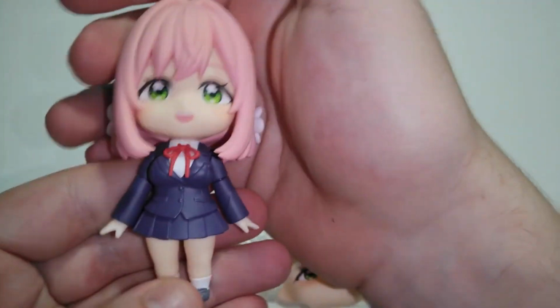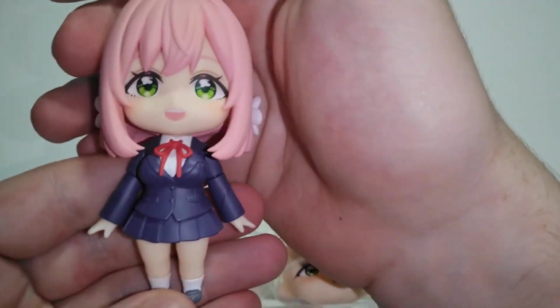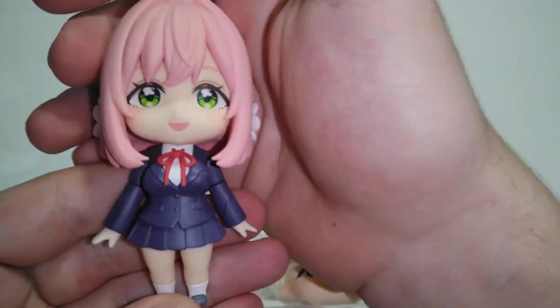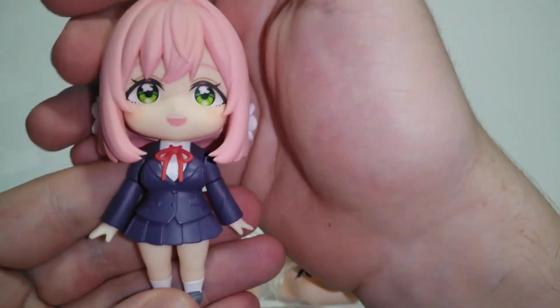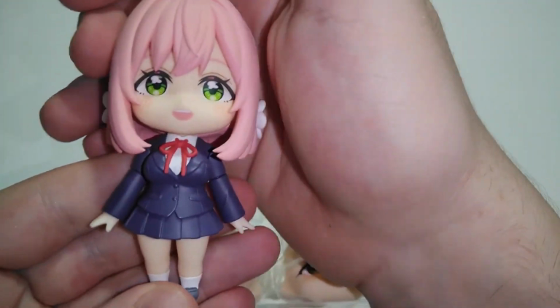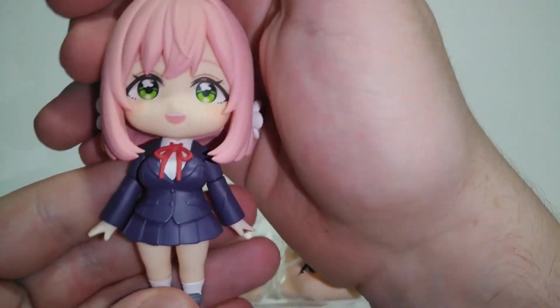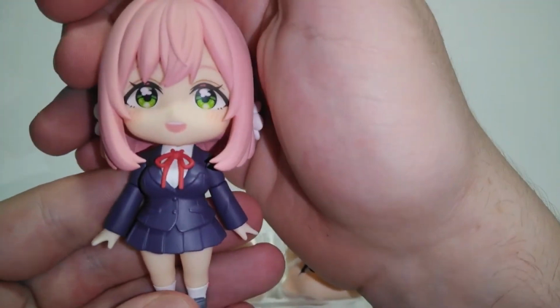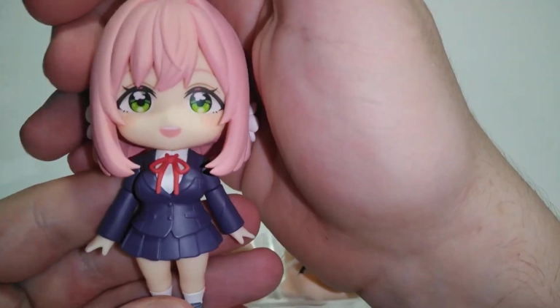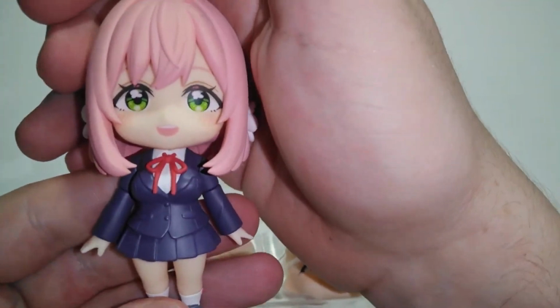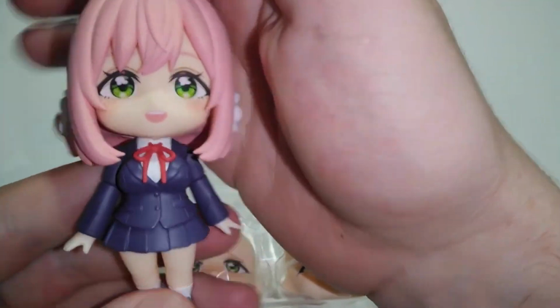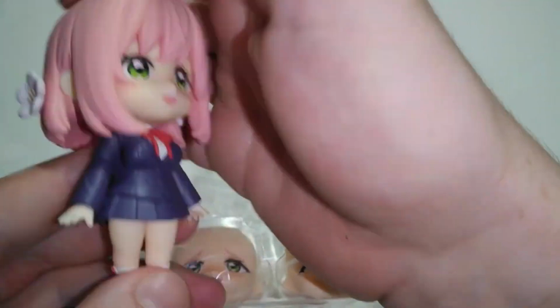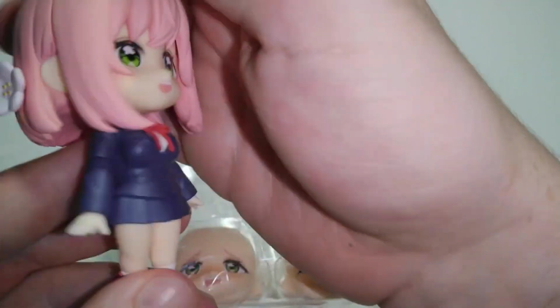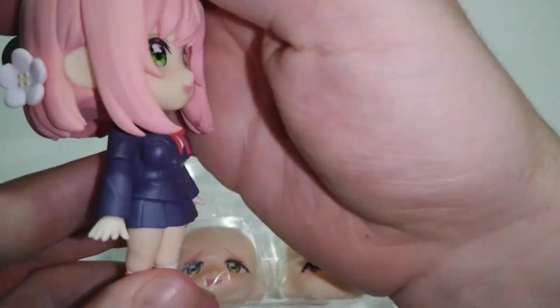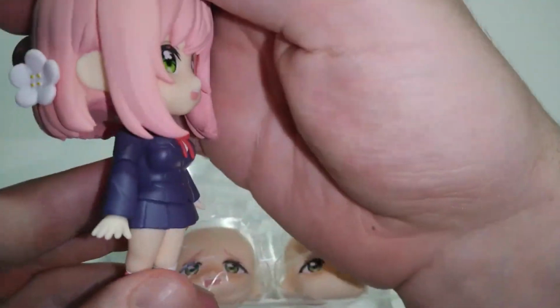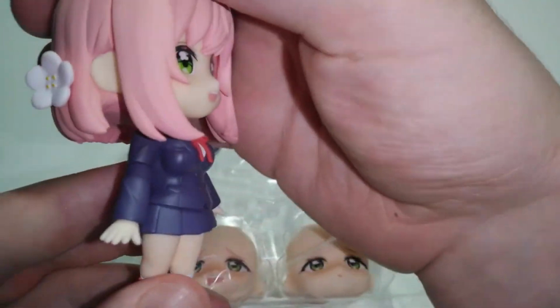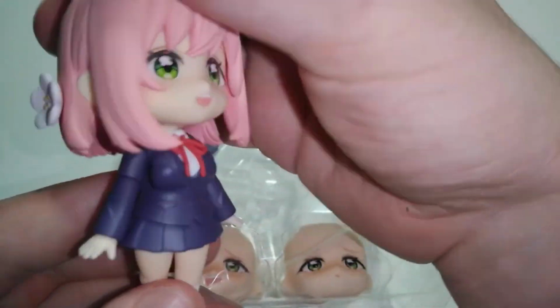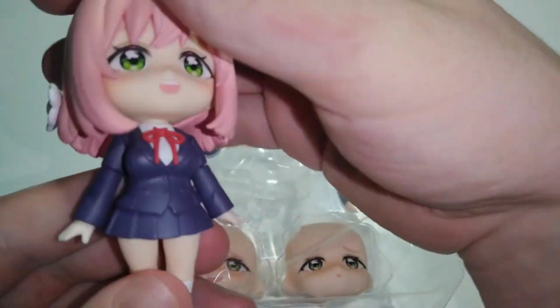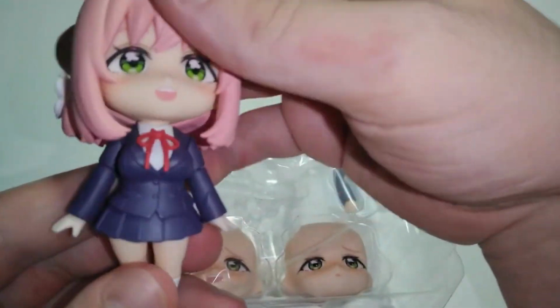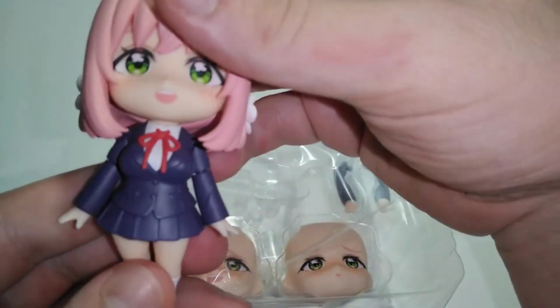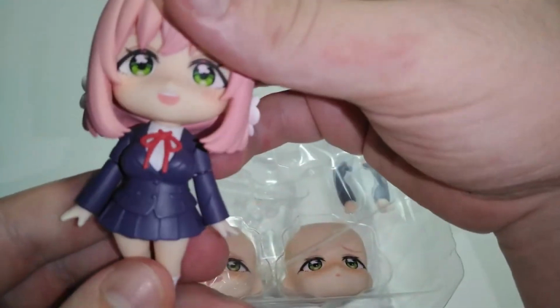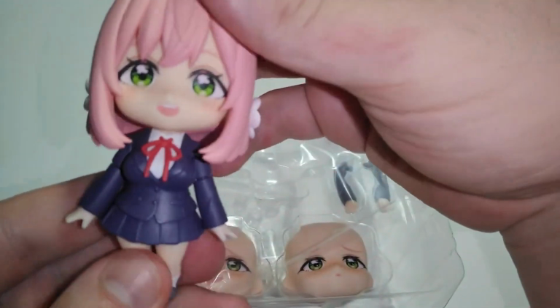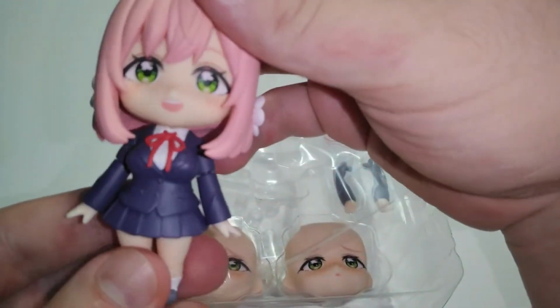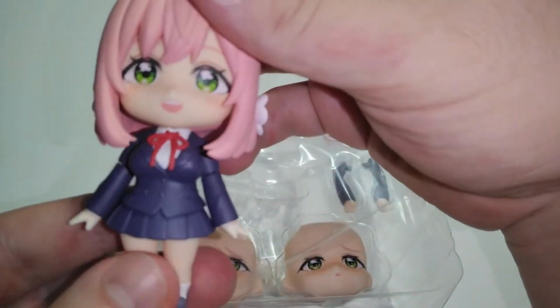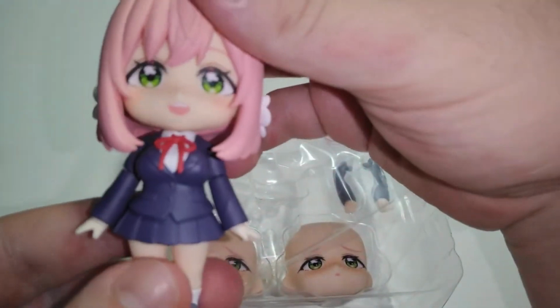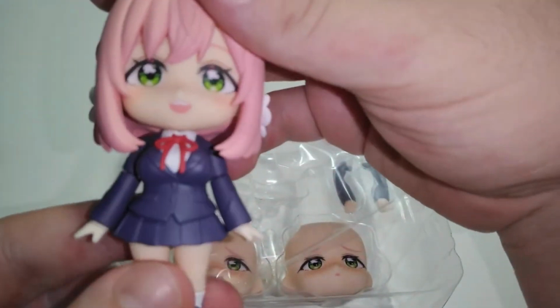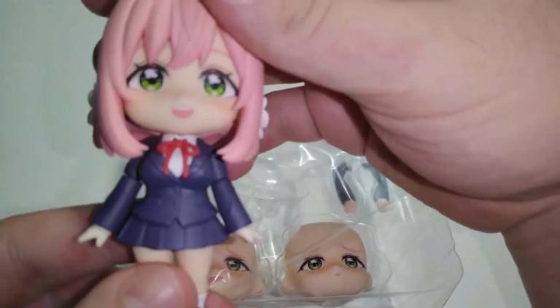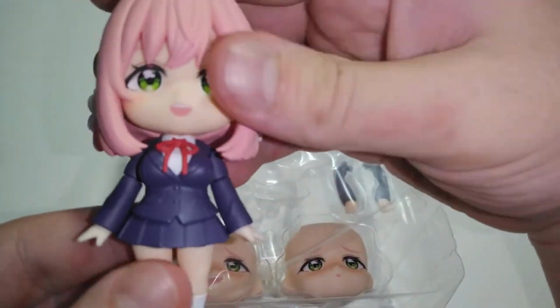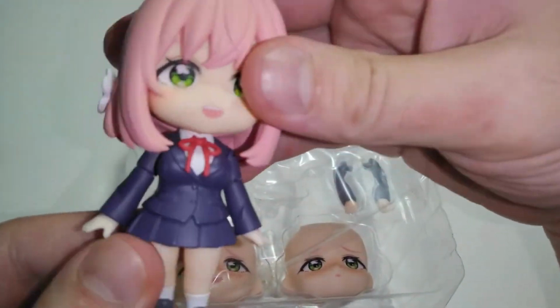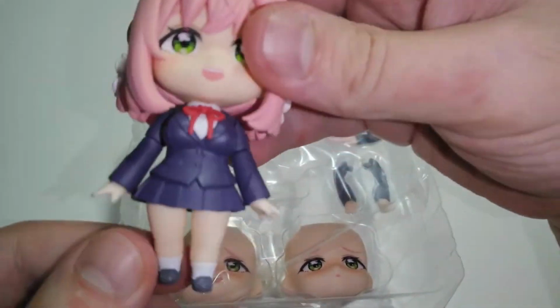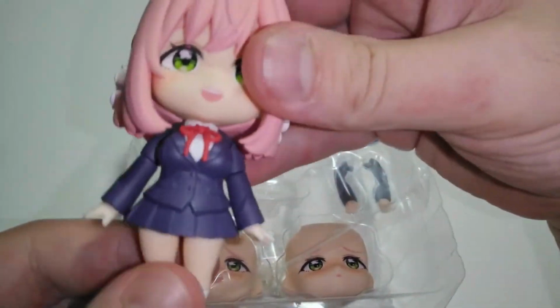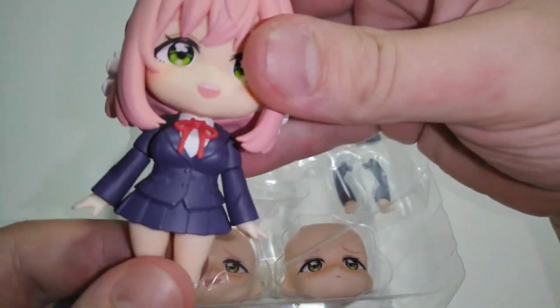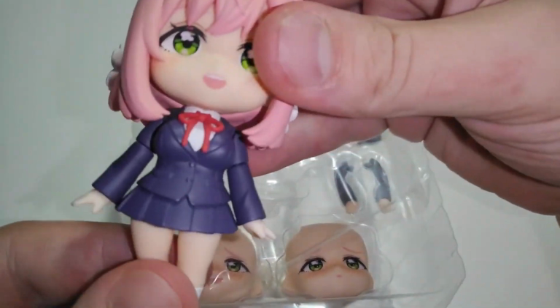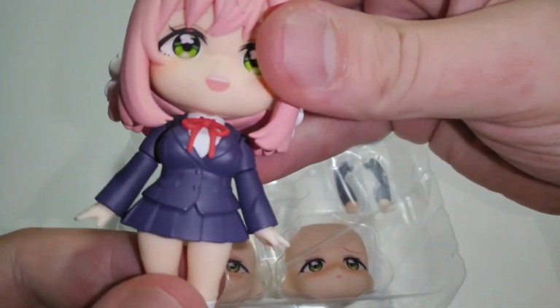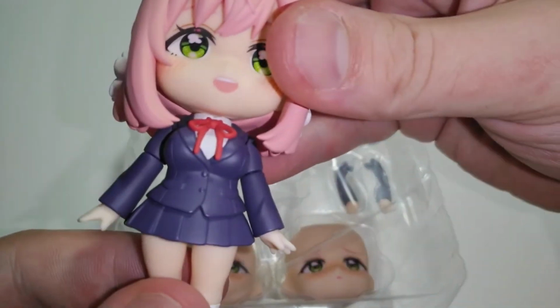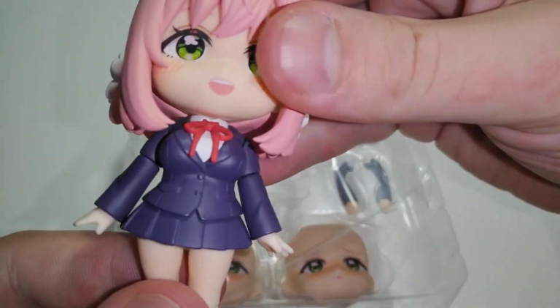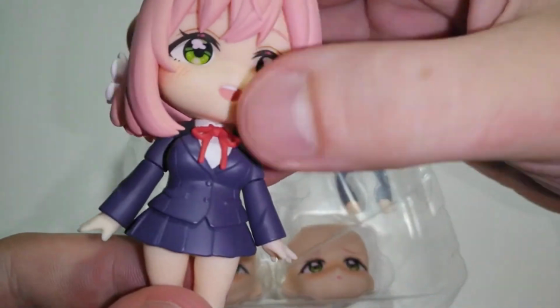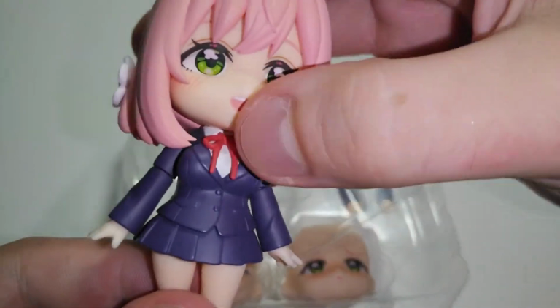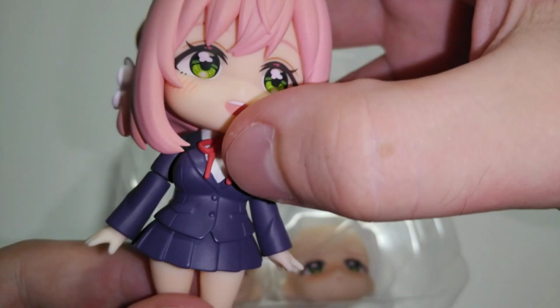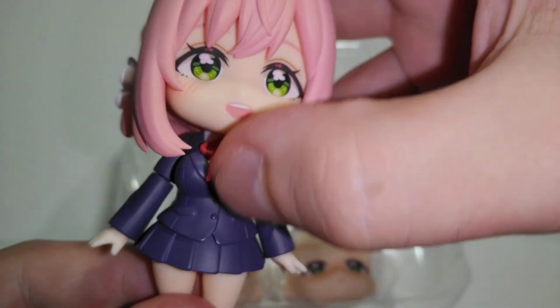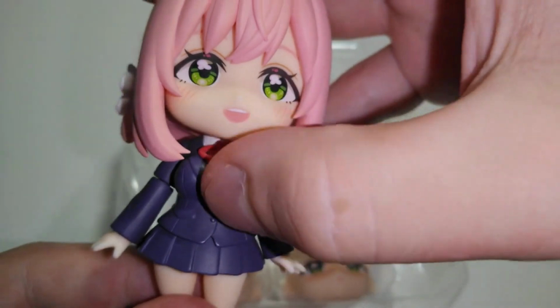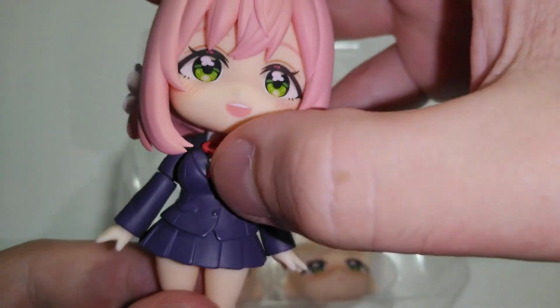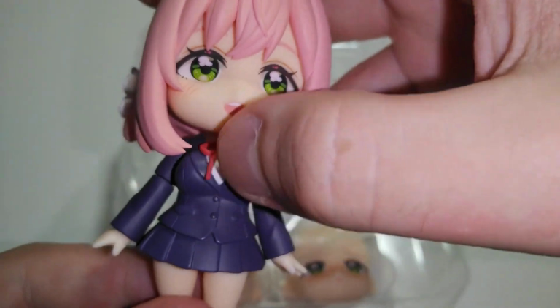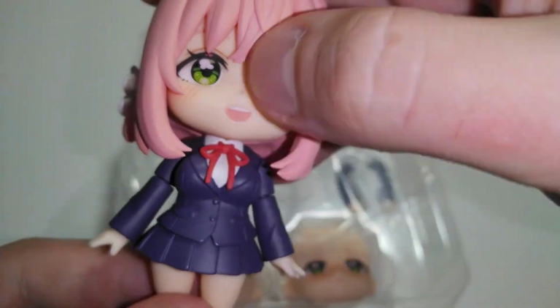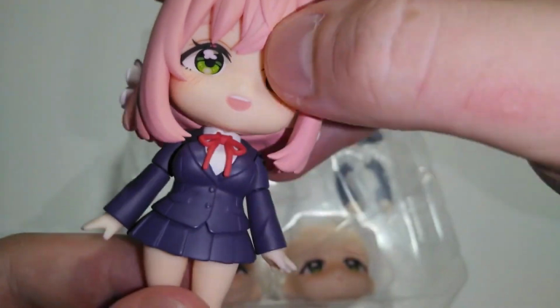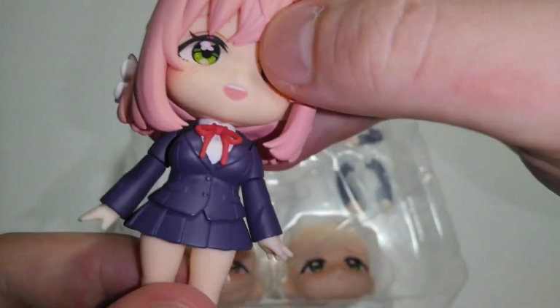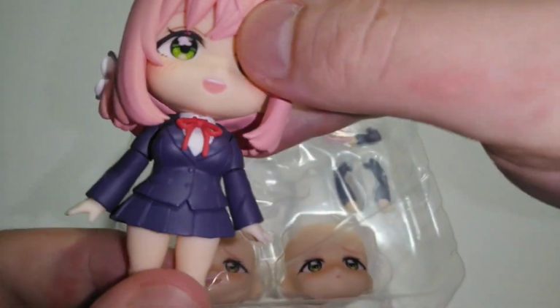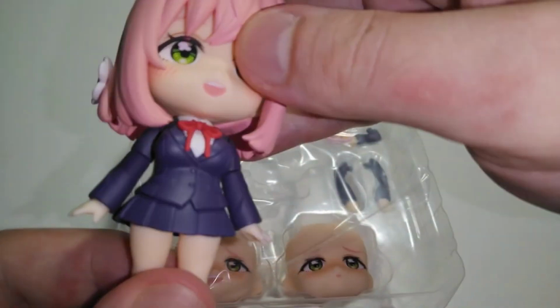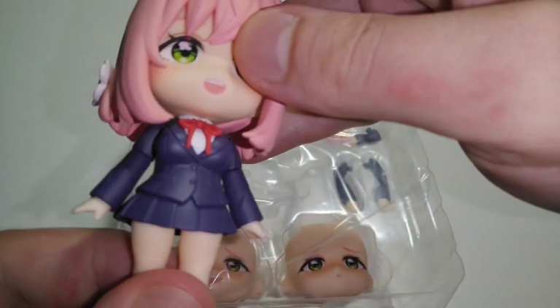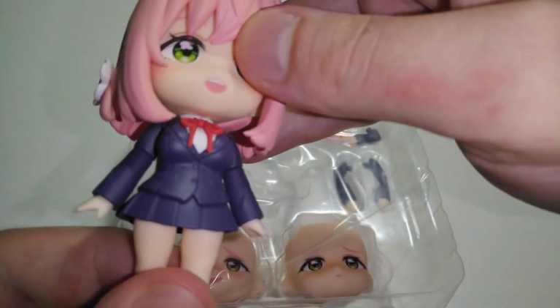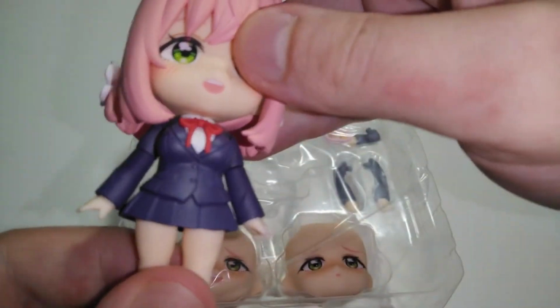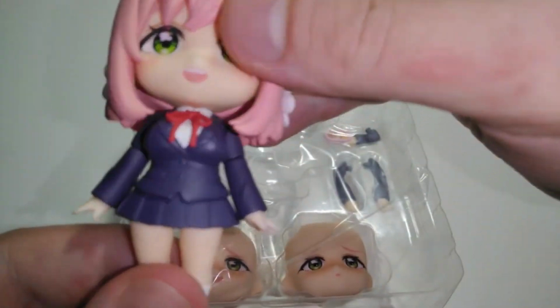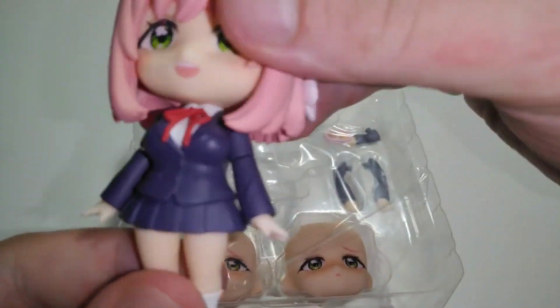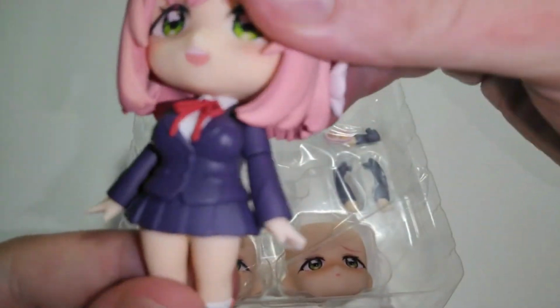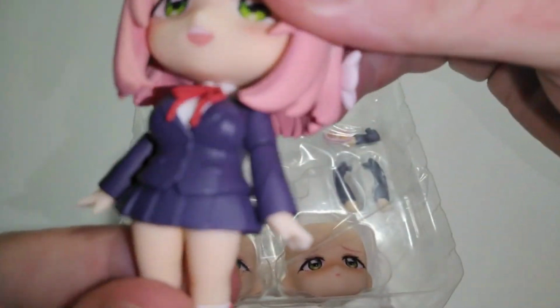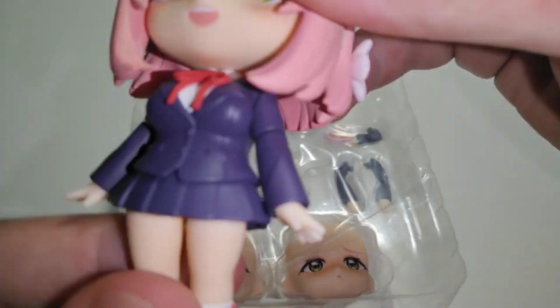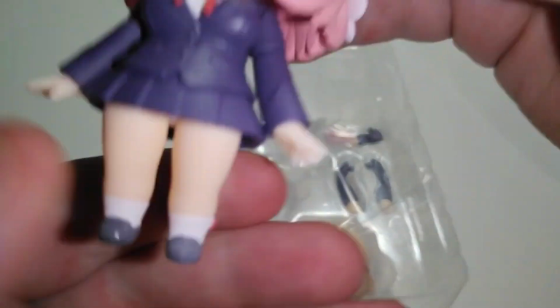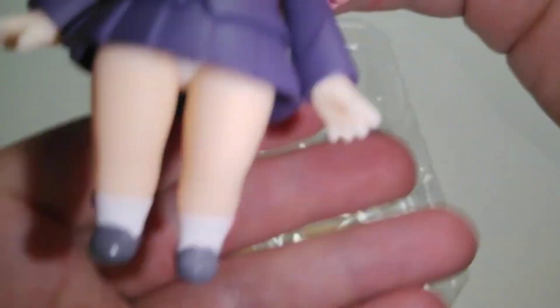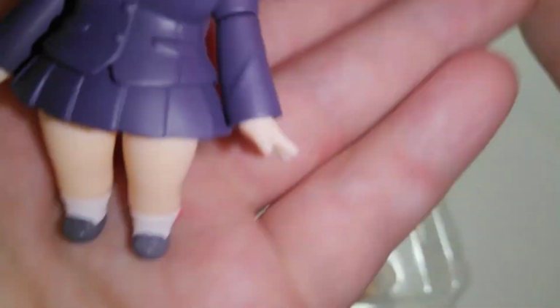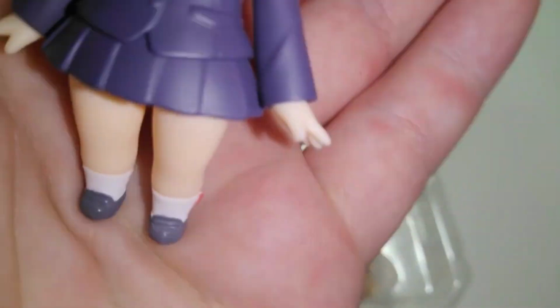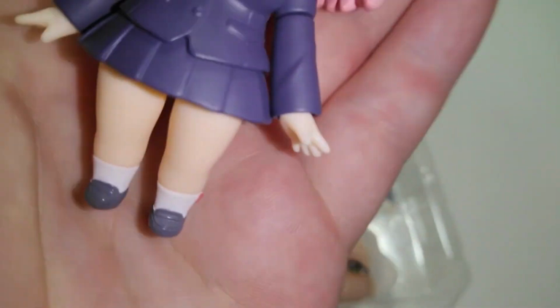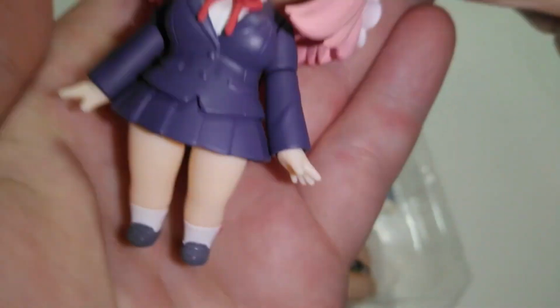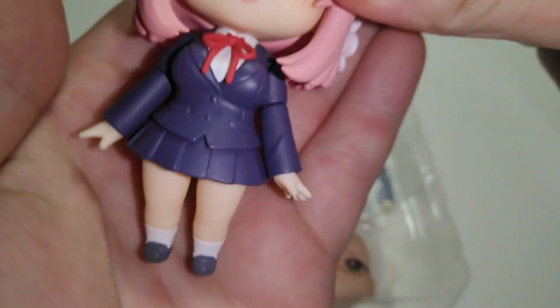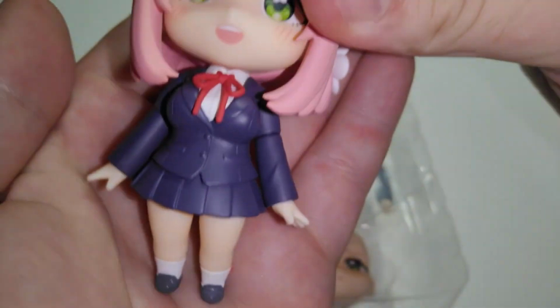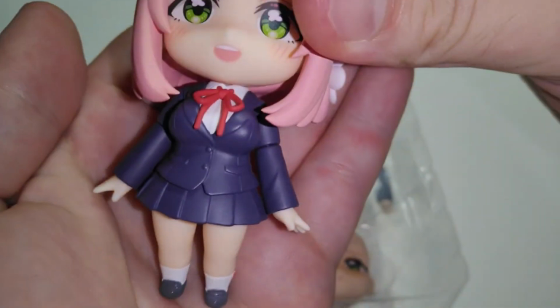Either way, this looks good. The uniform looks good. A lot of details — the ribbon here, the buttons on the uniform.